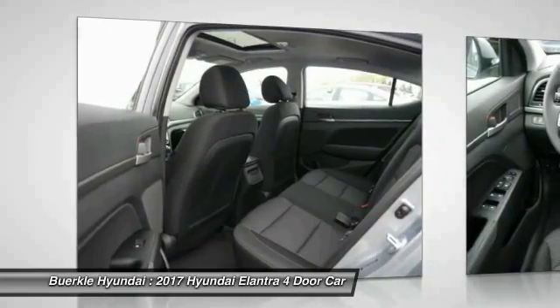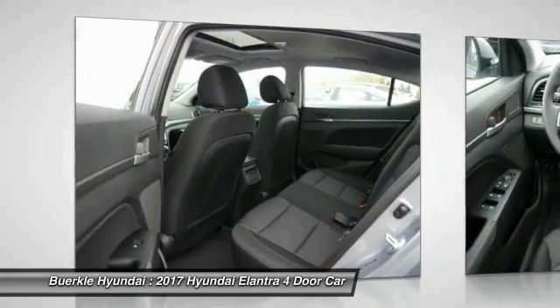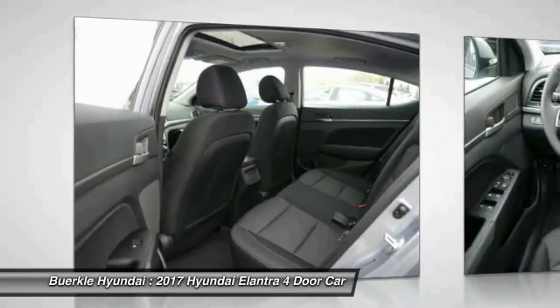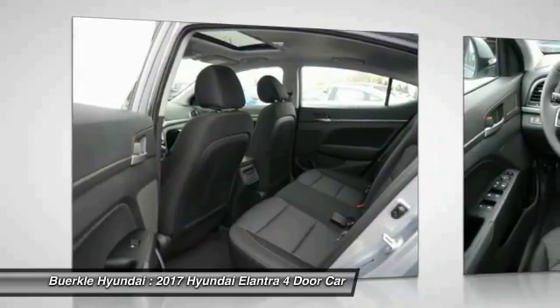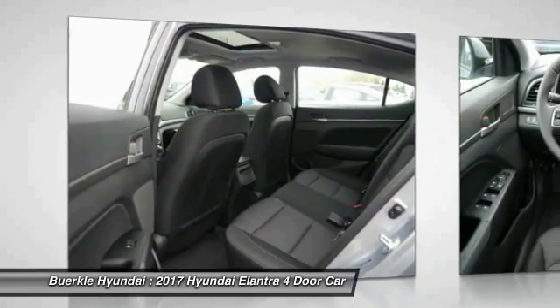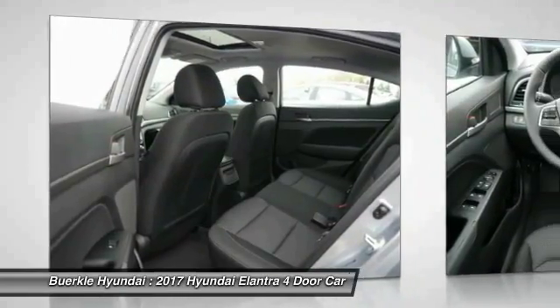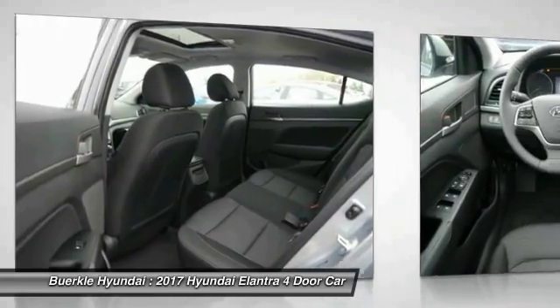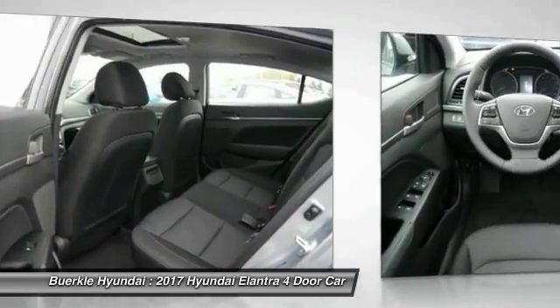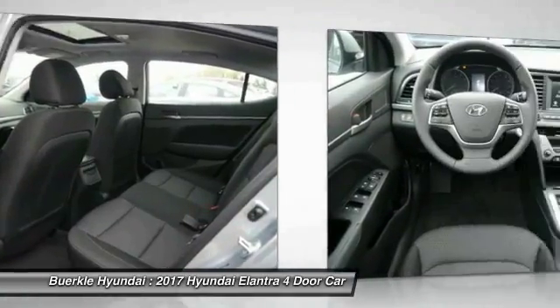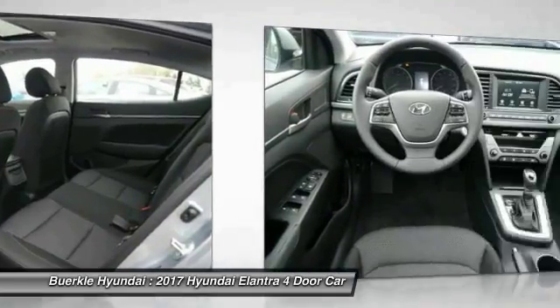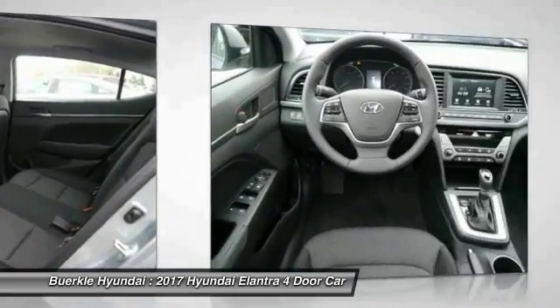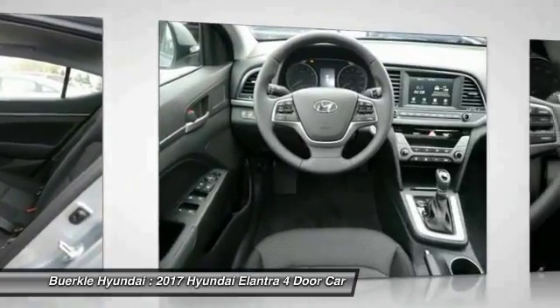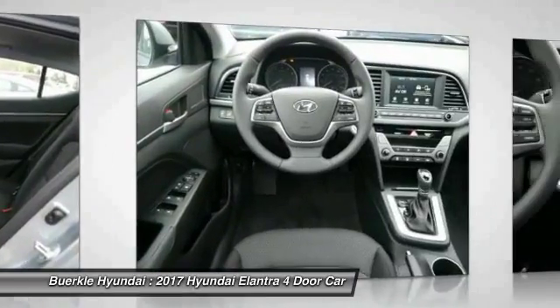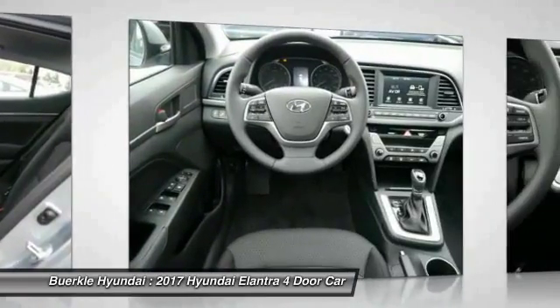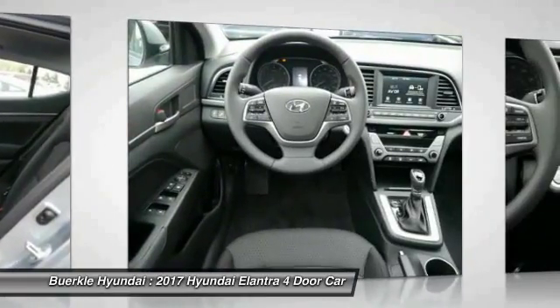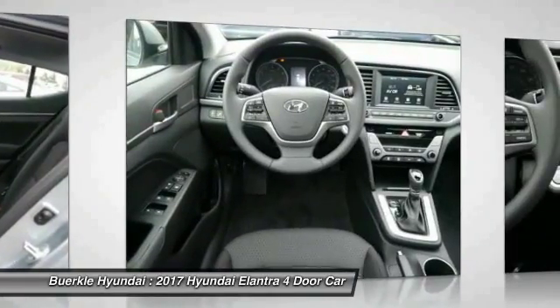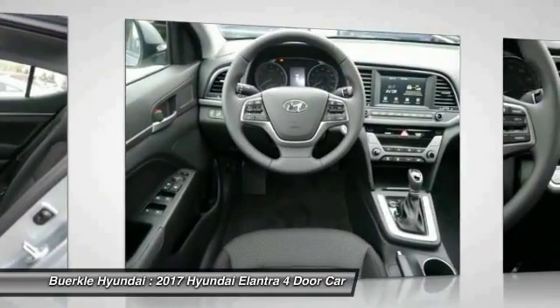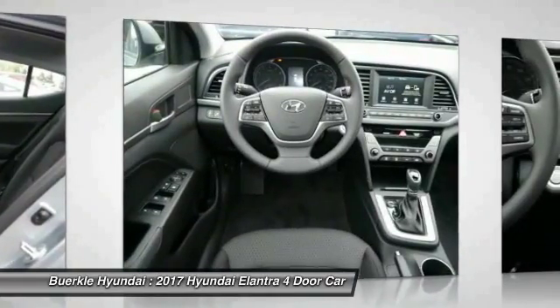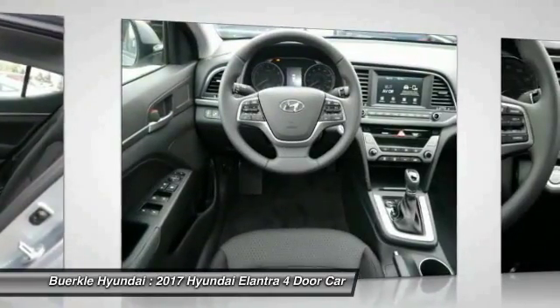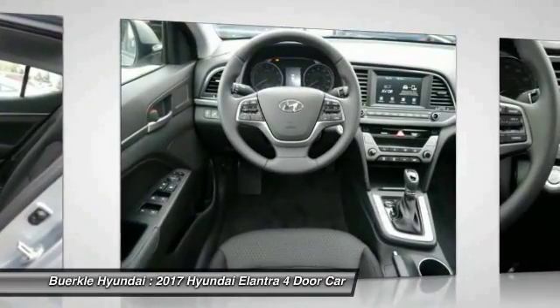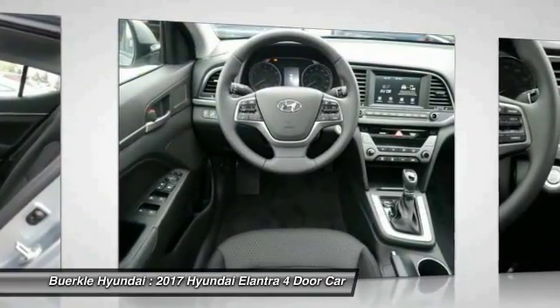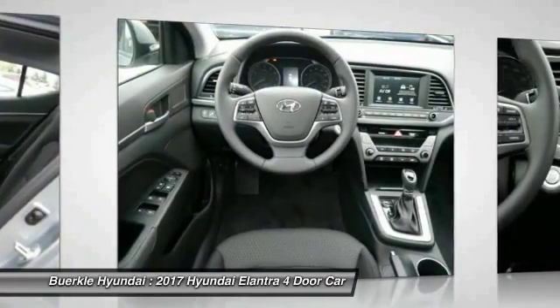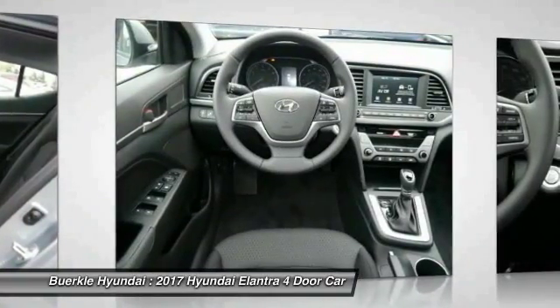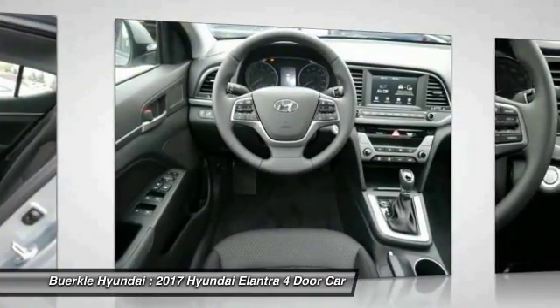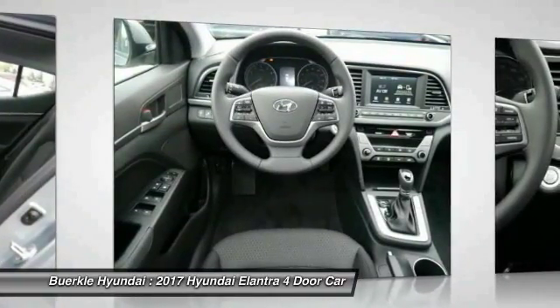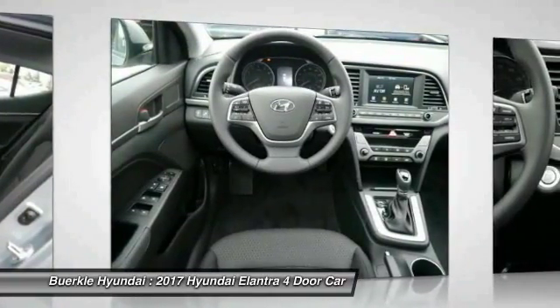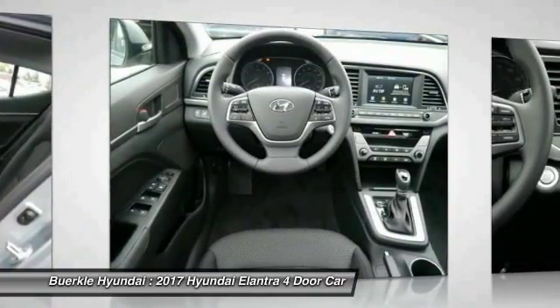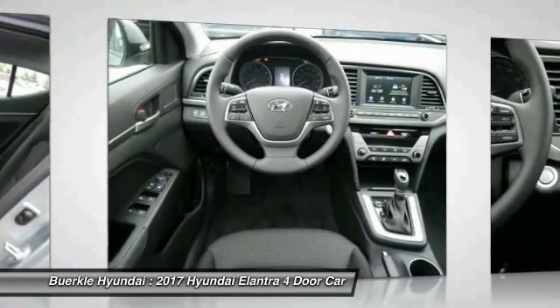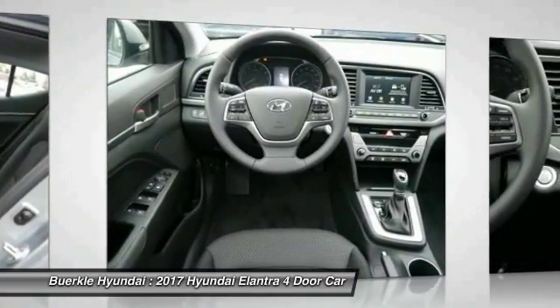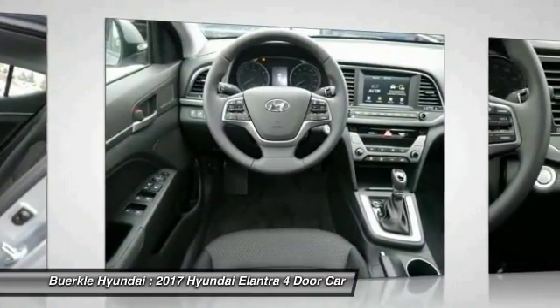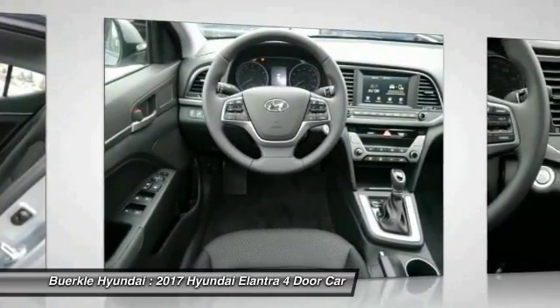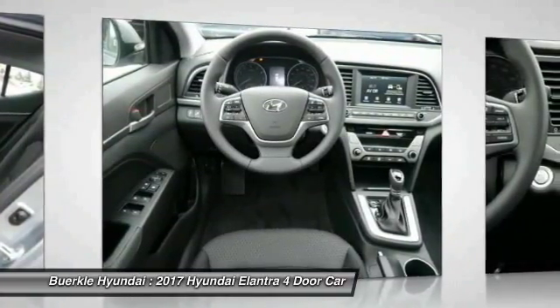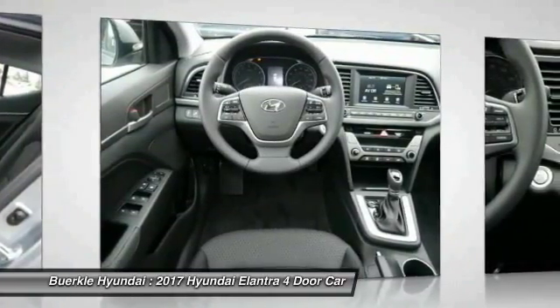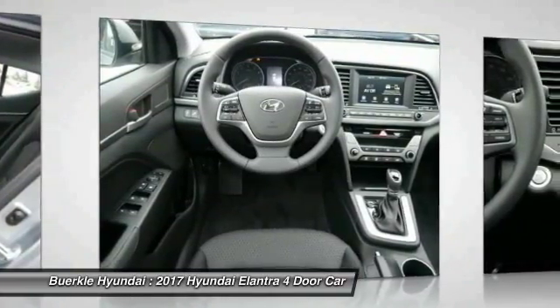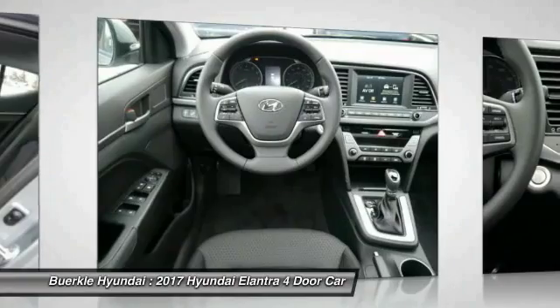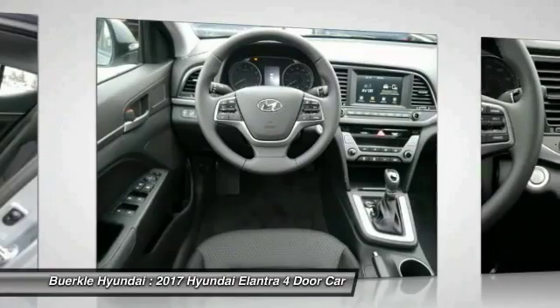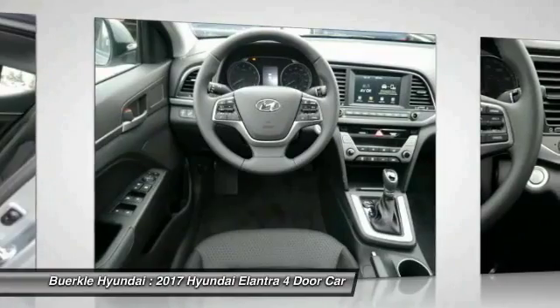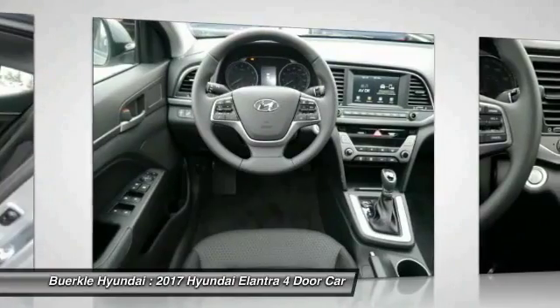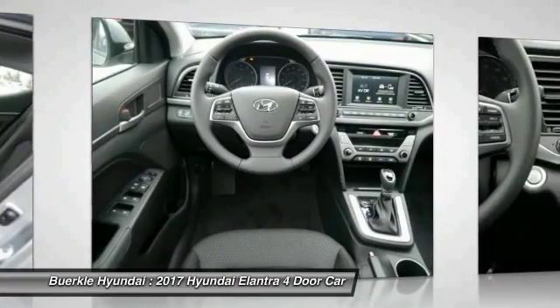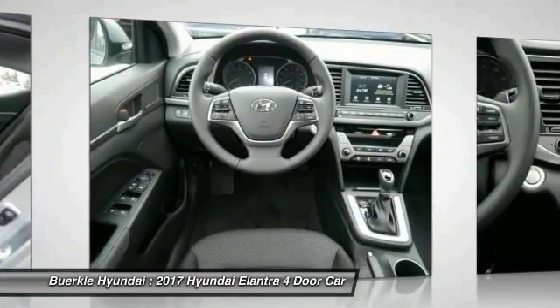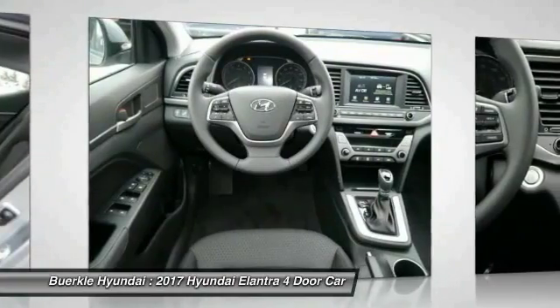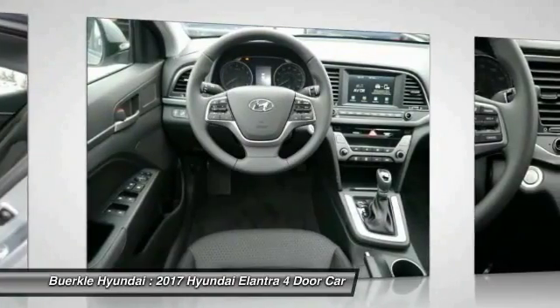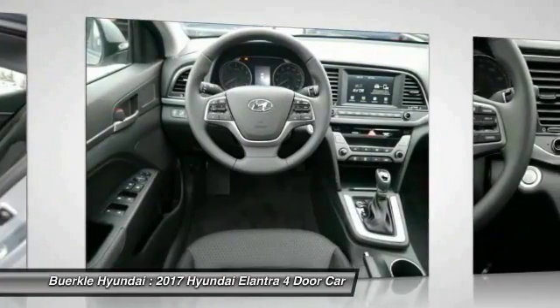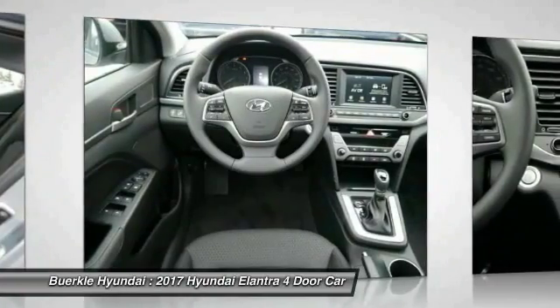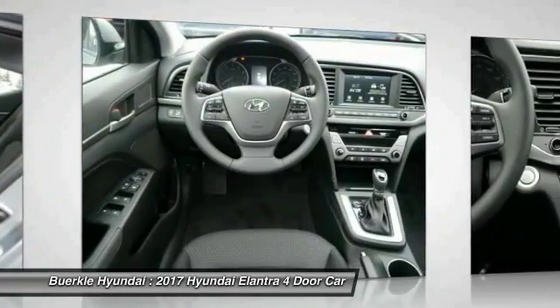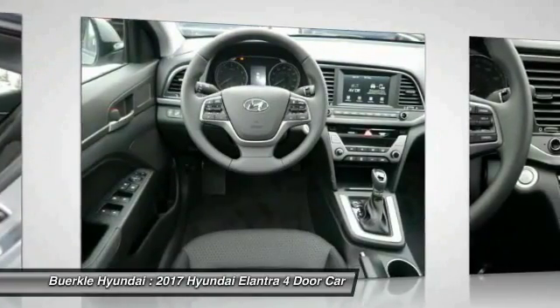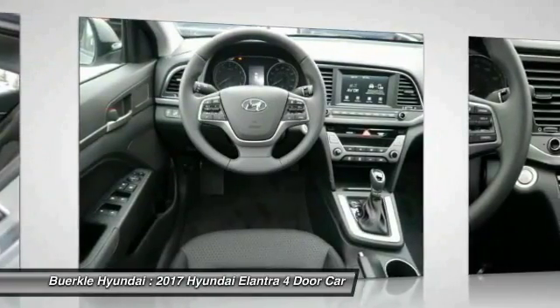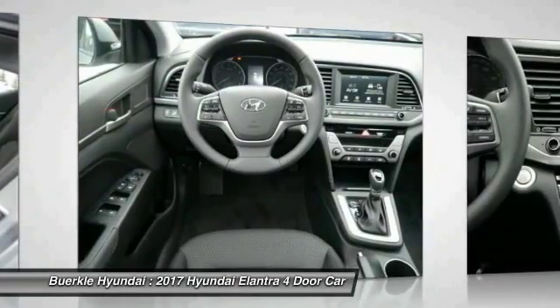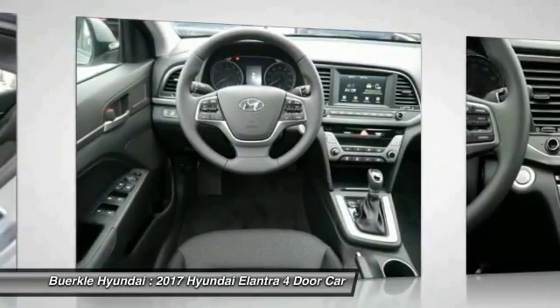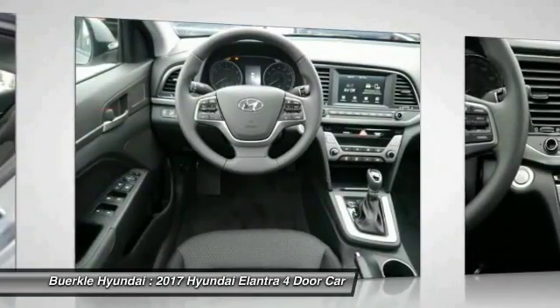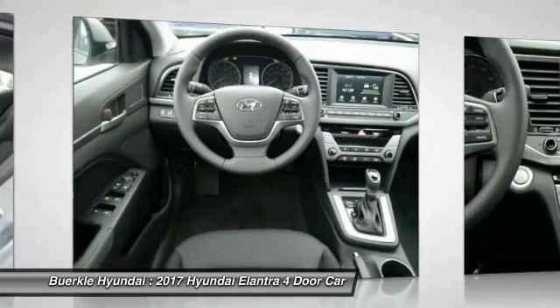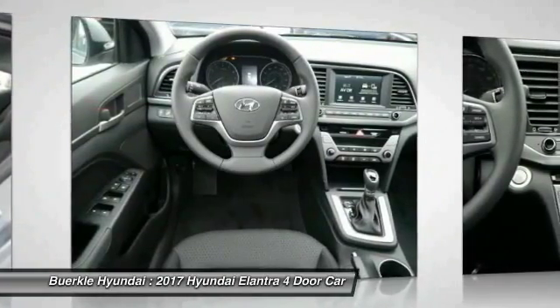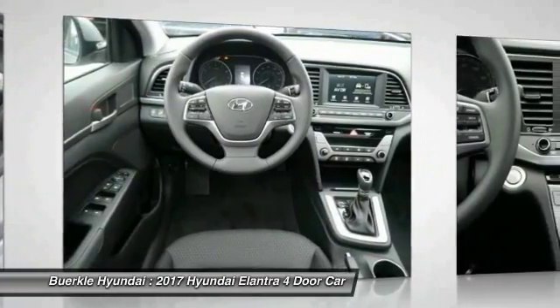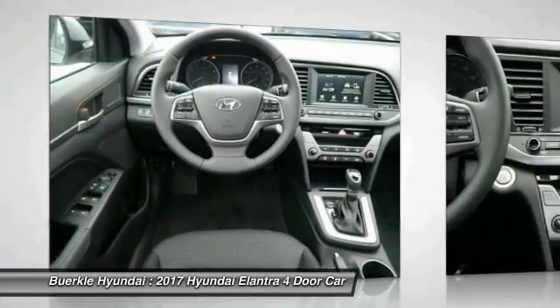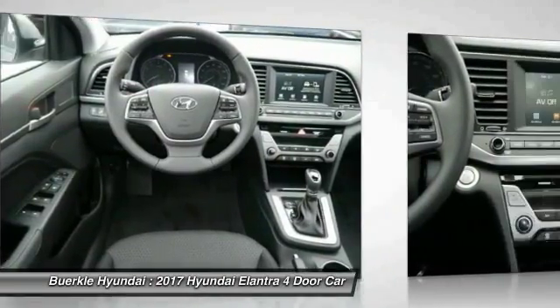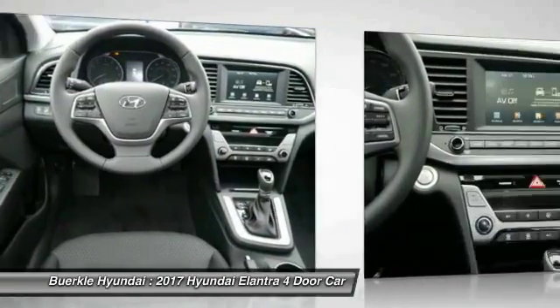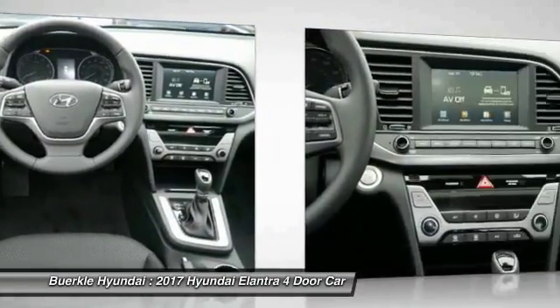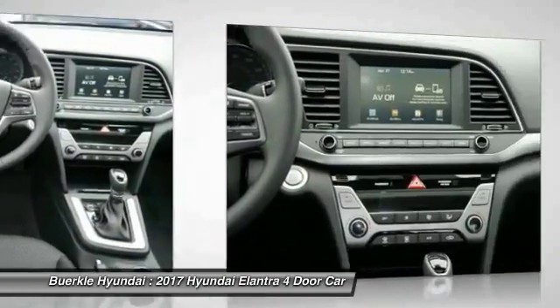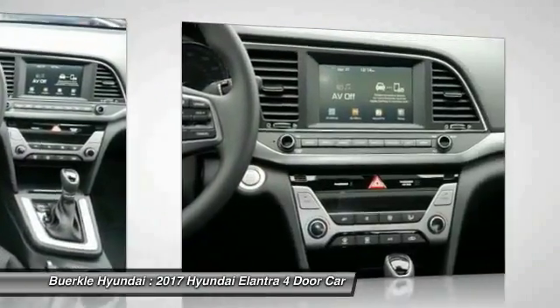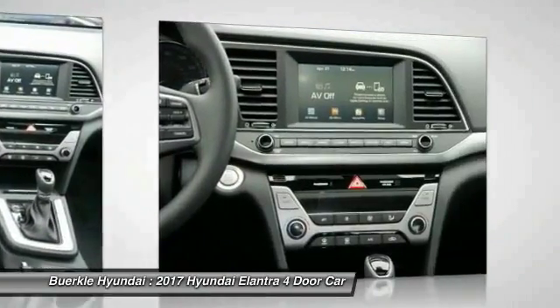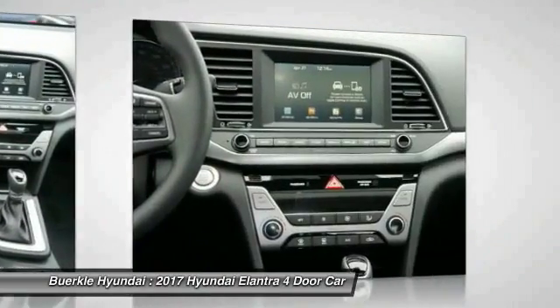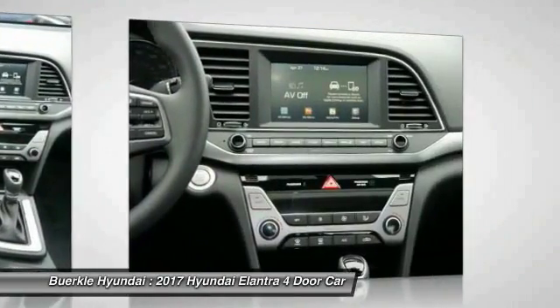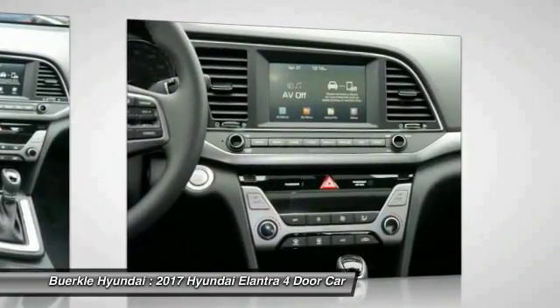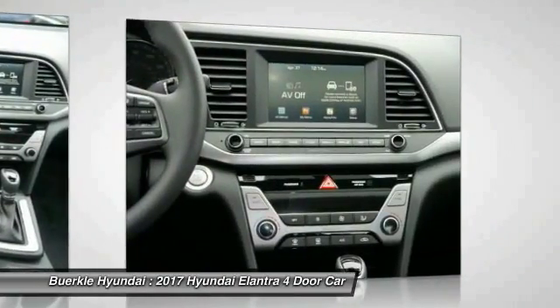HomeLink garage door opener, power steering, aluminum wheels, cruise control, and AM/FM stereo radio.